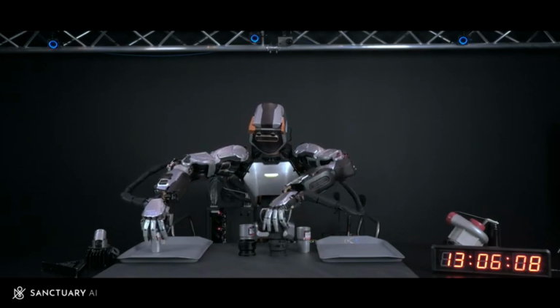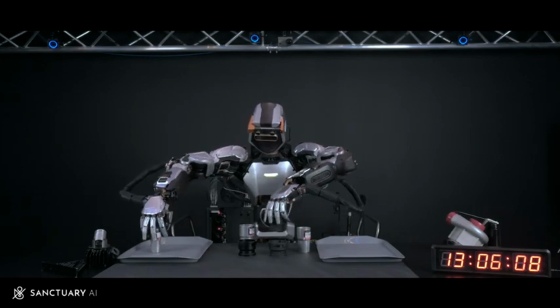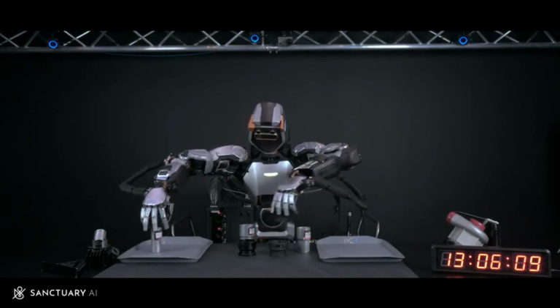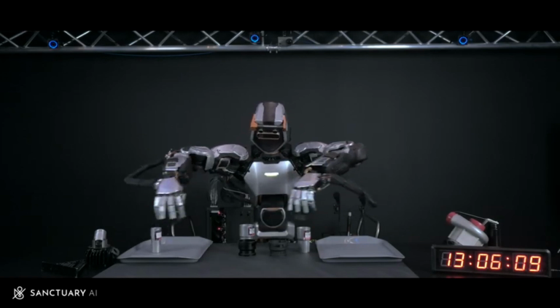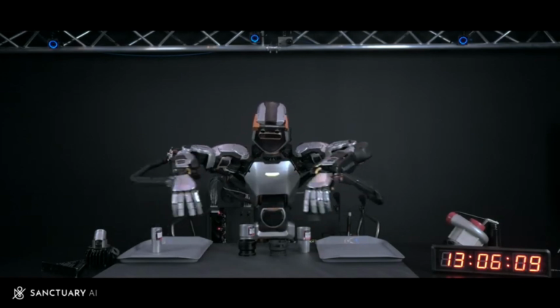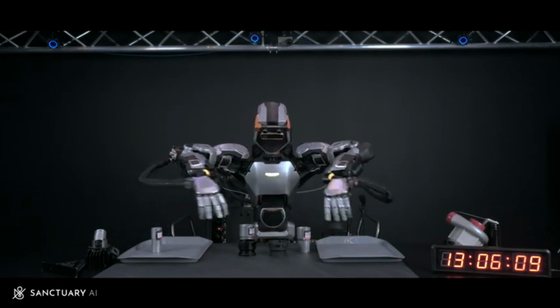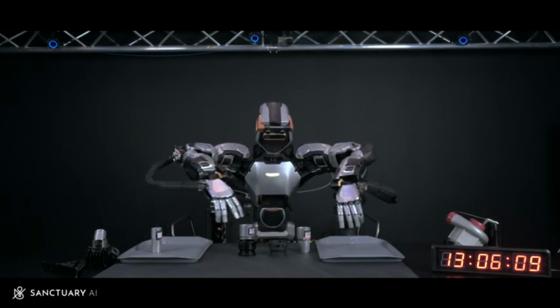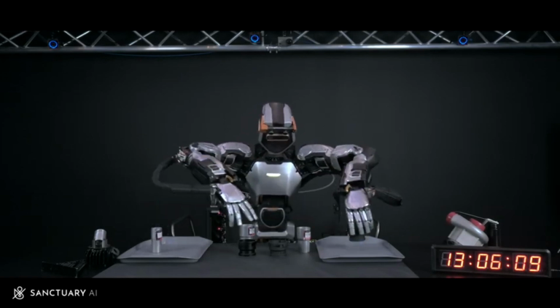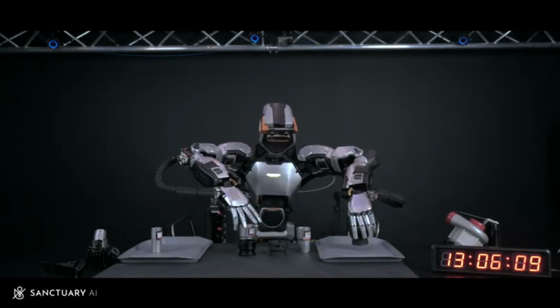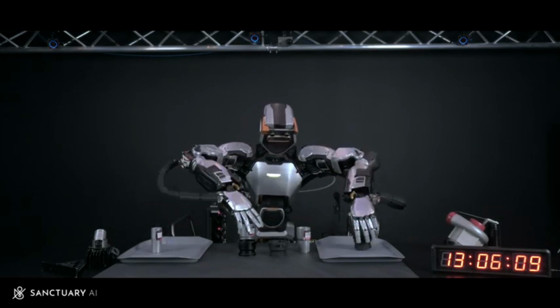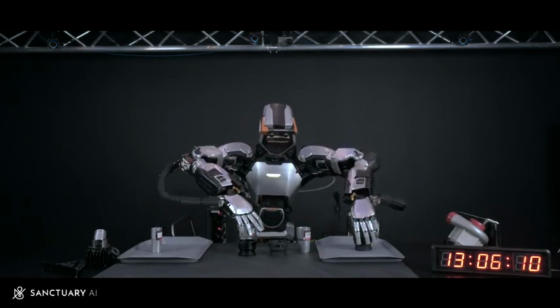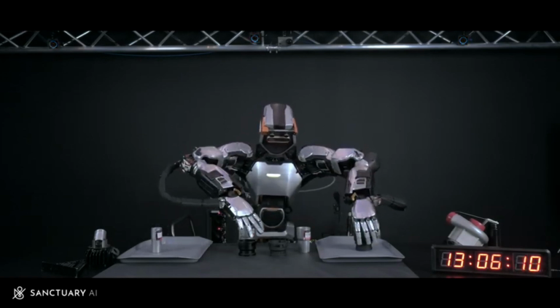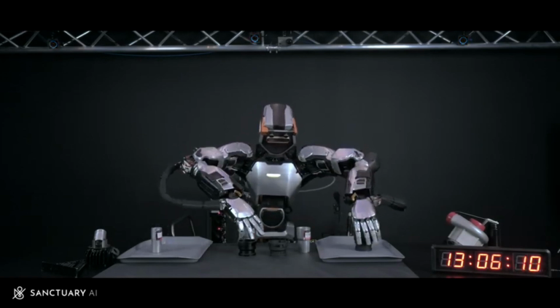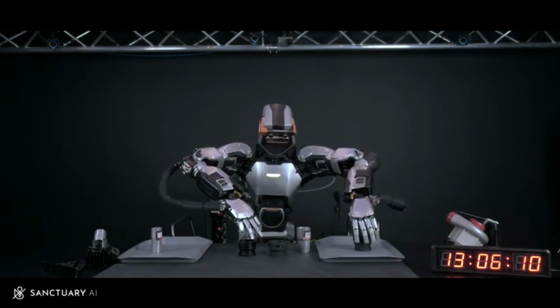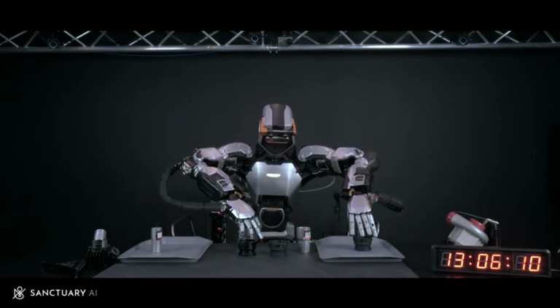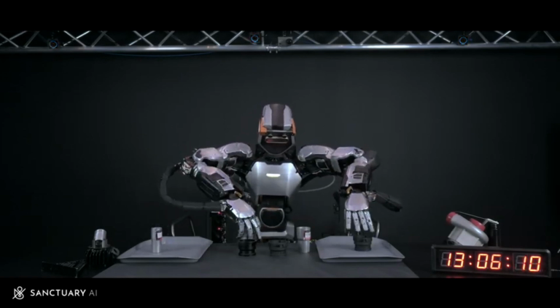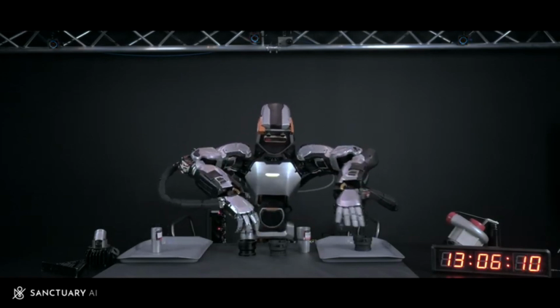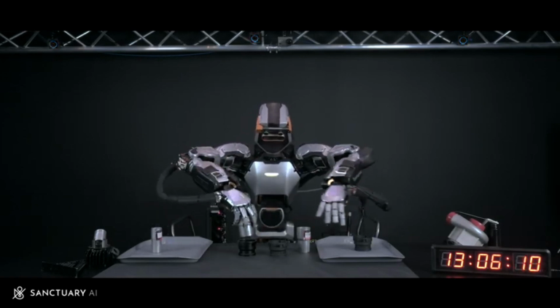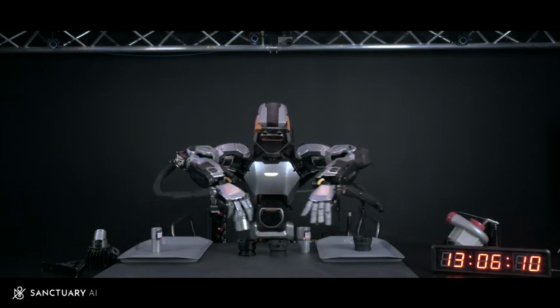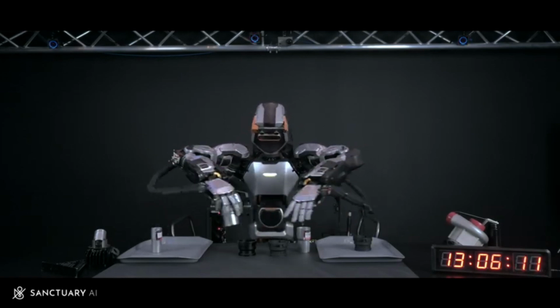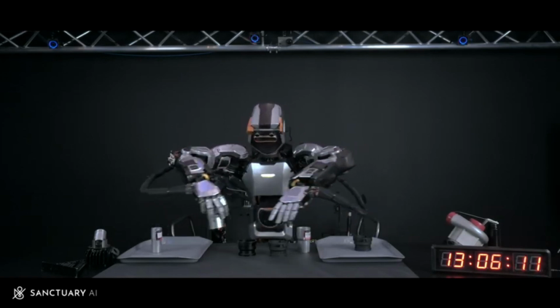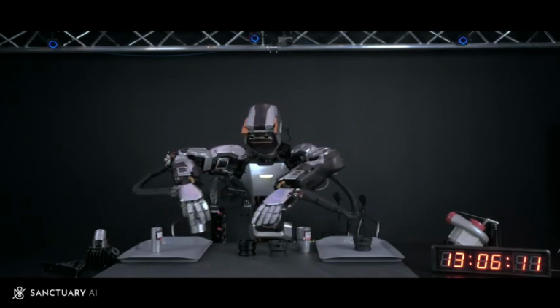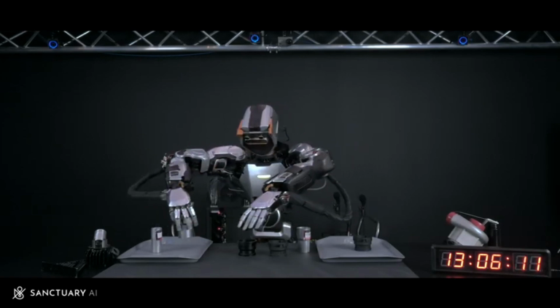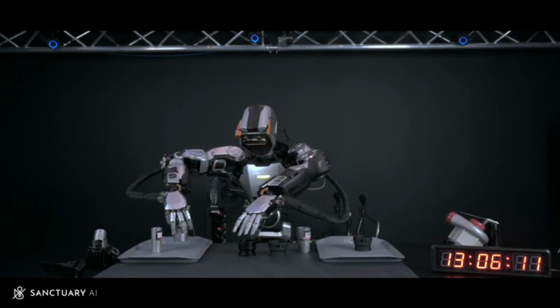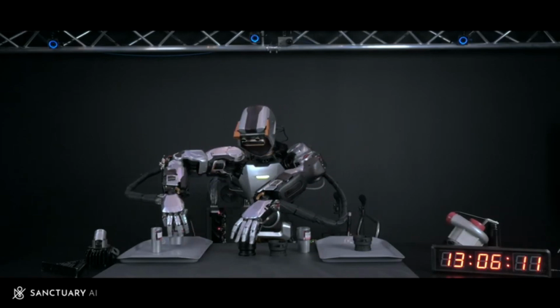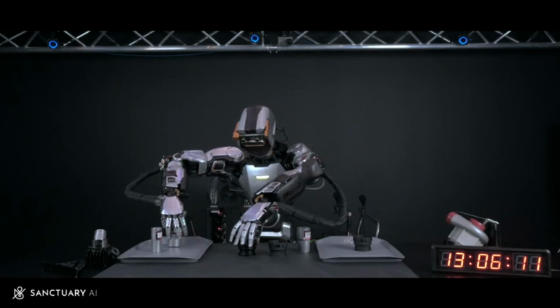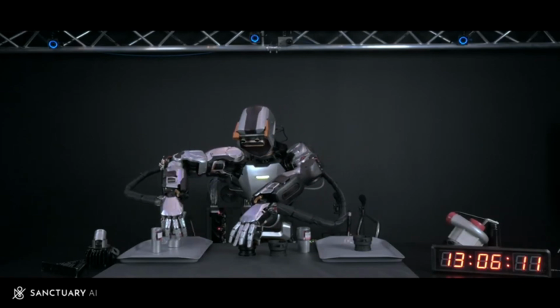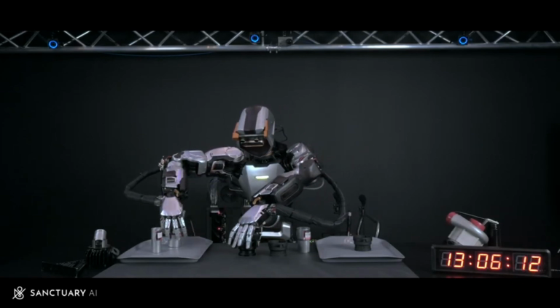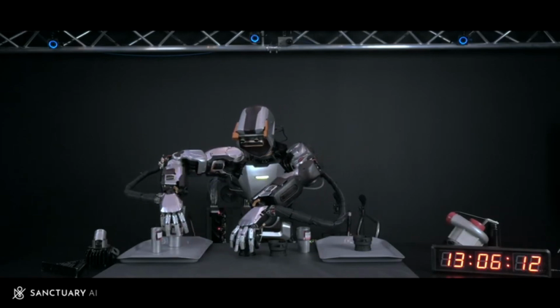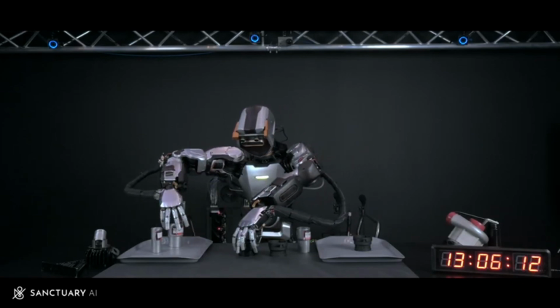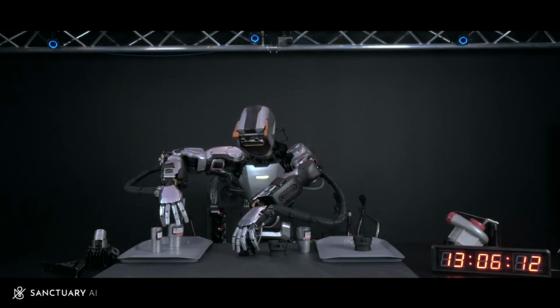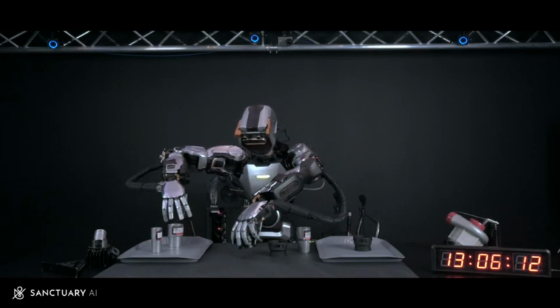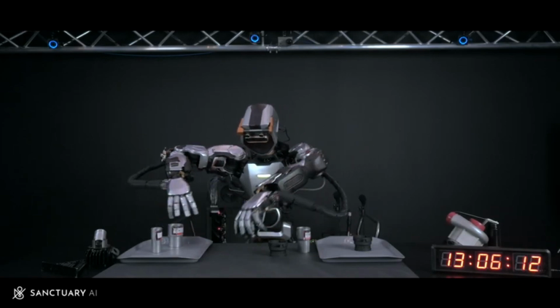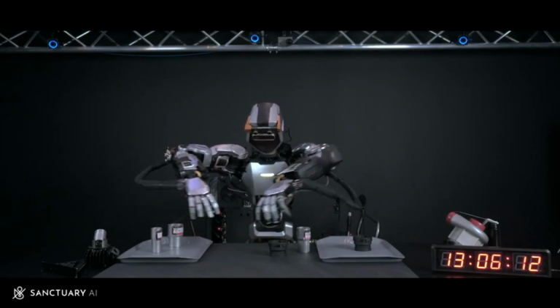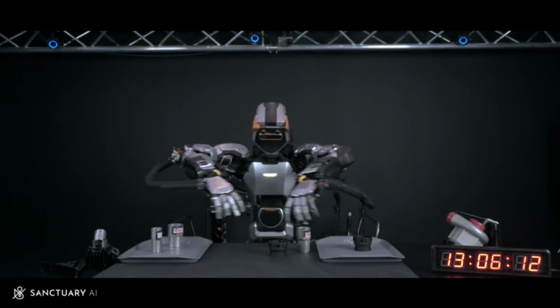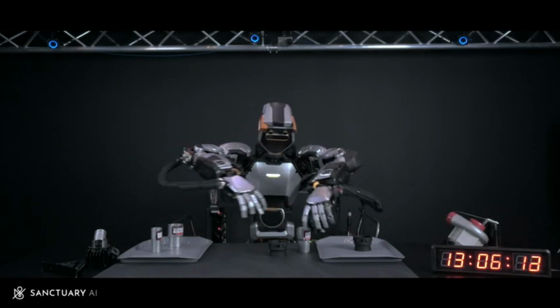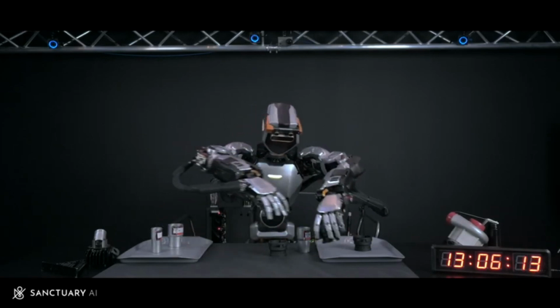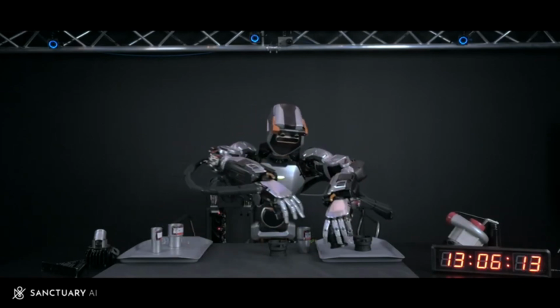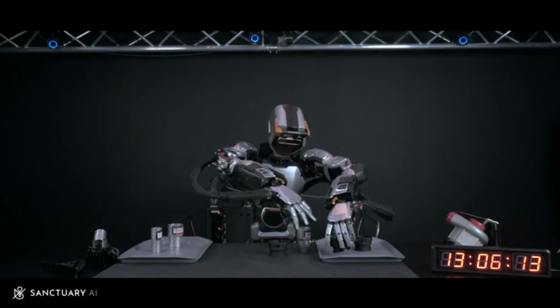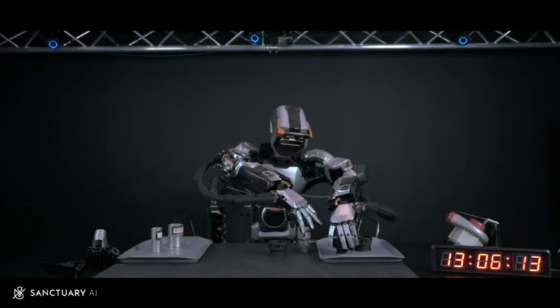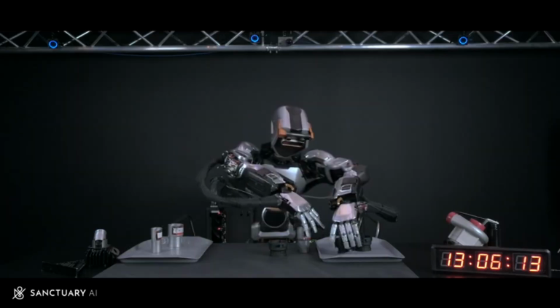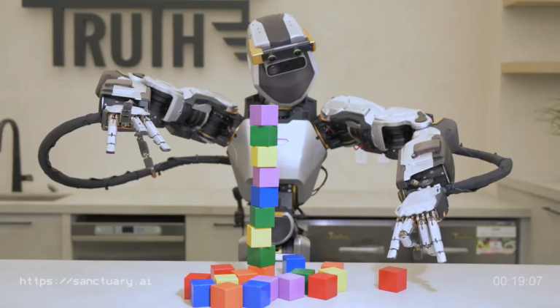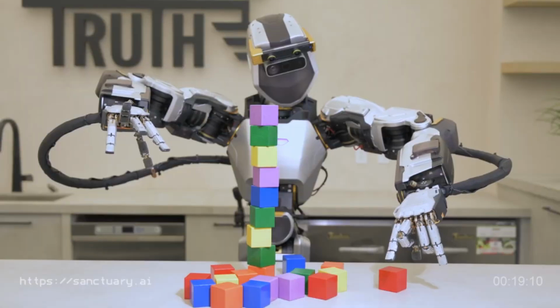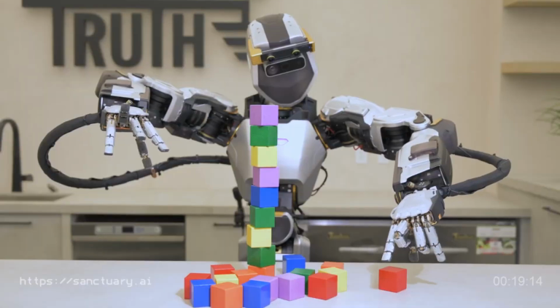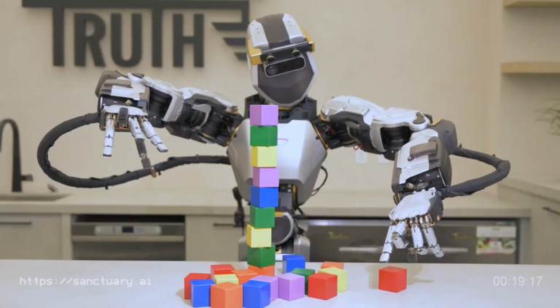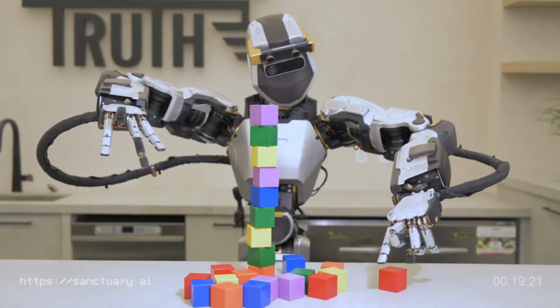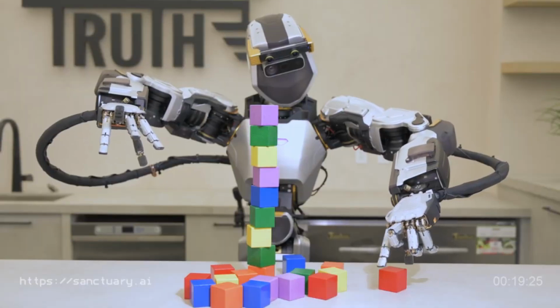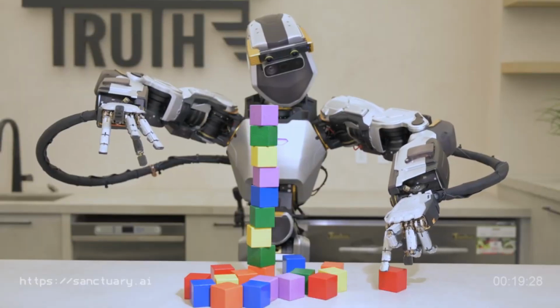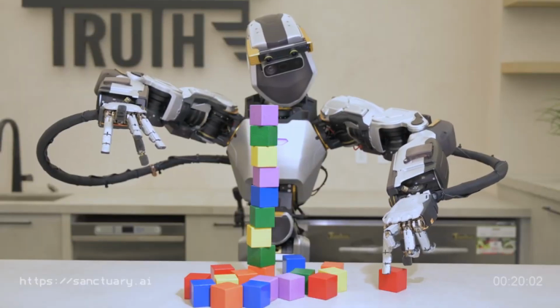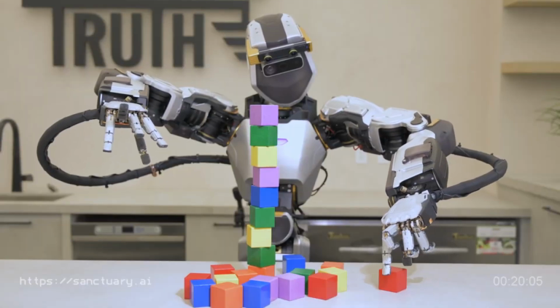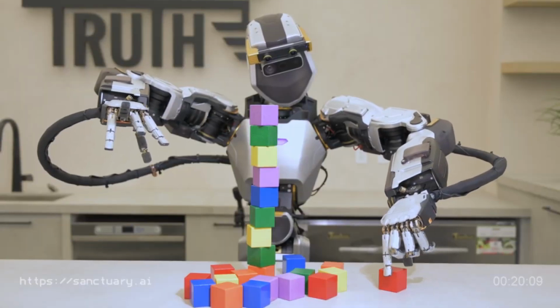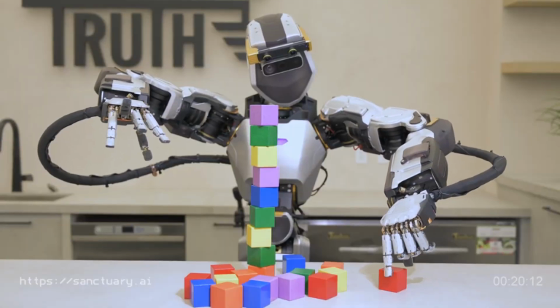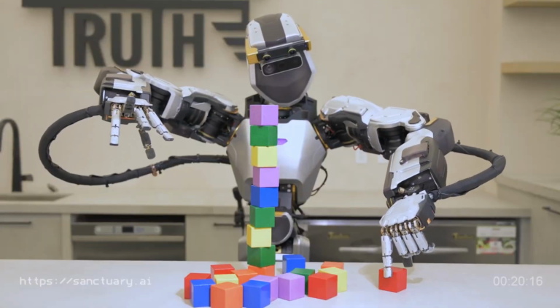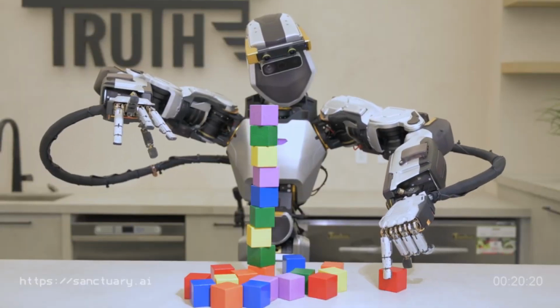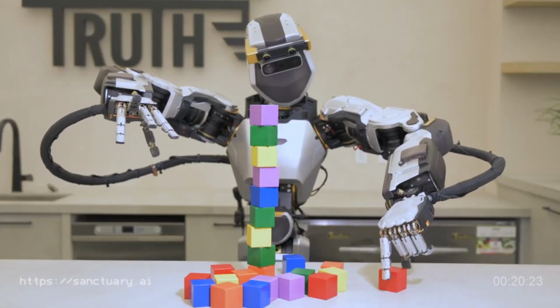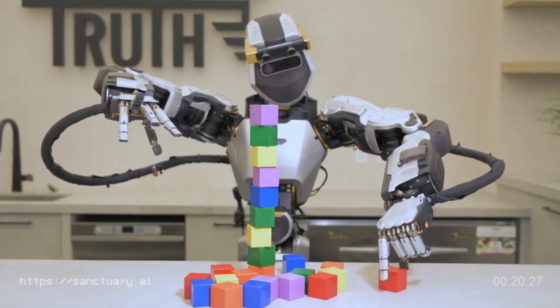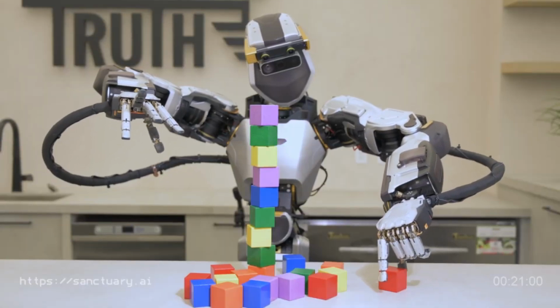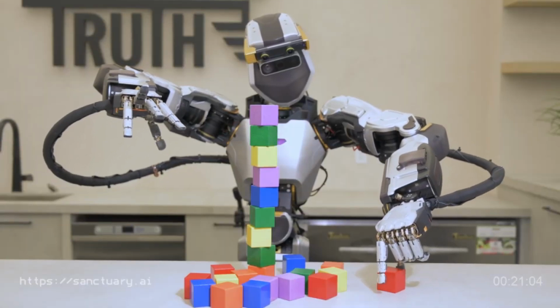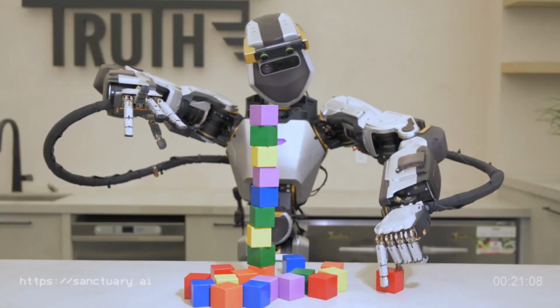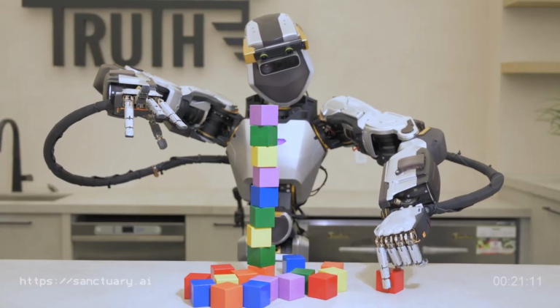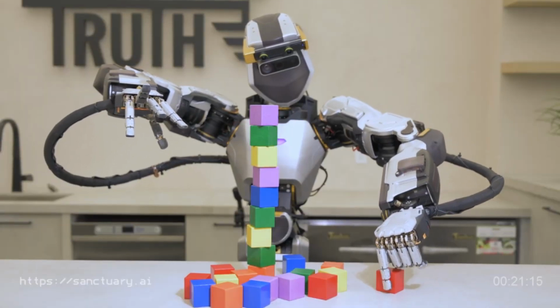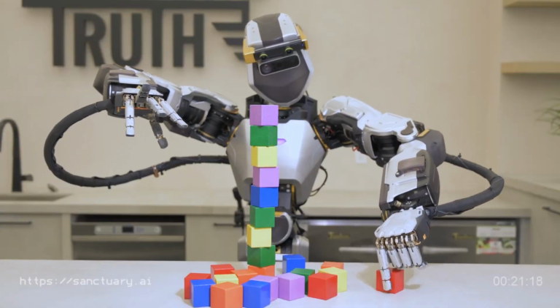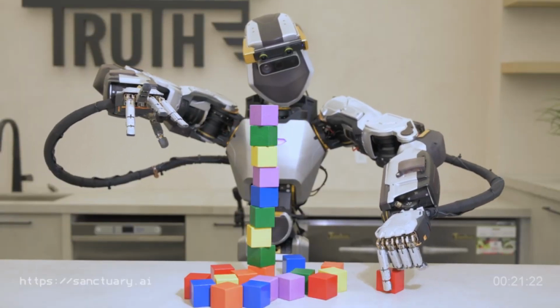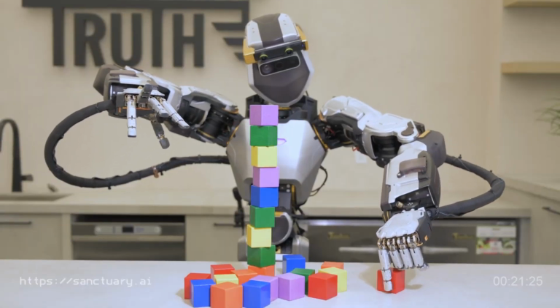What do you think about the Phoenix 7? Let me know in the comments section below, and to stay up-to-date on future content, hit that like and subscribe button.